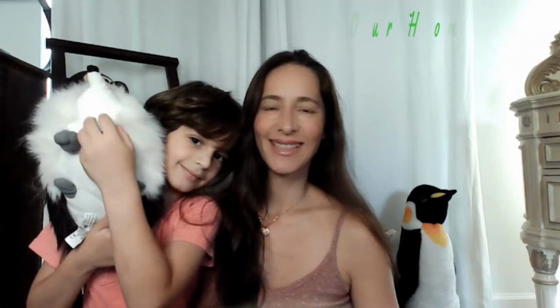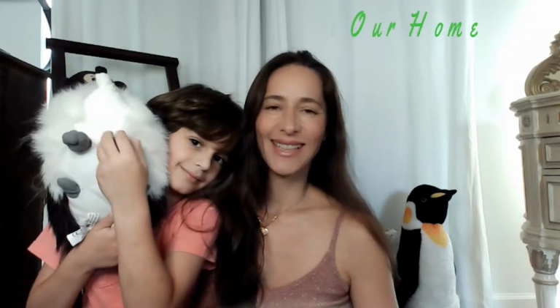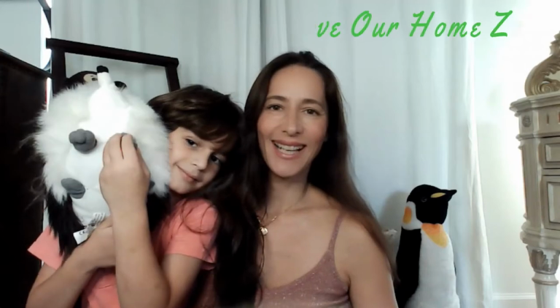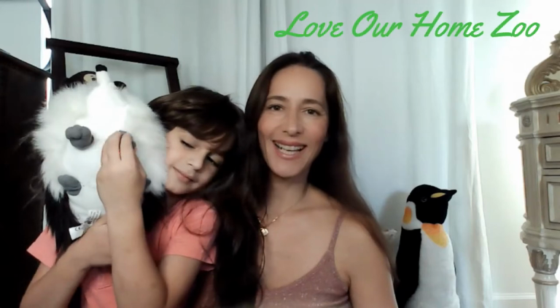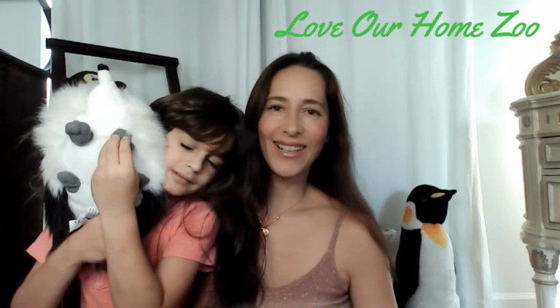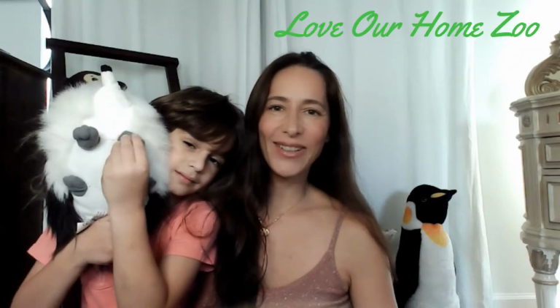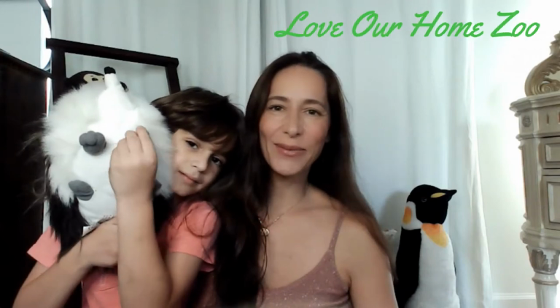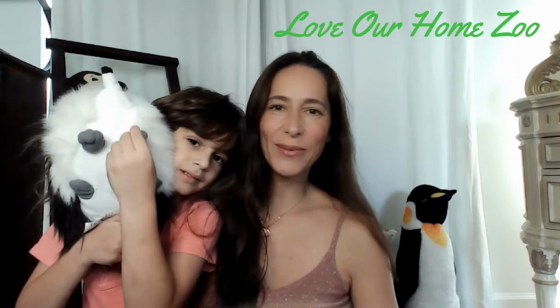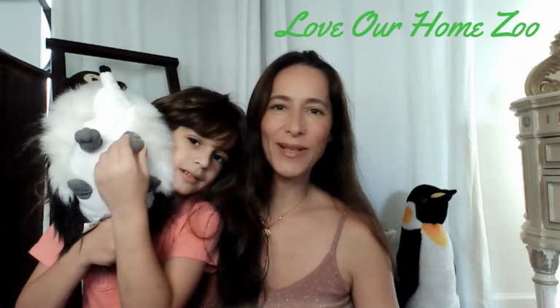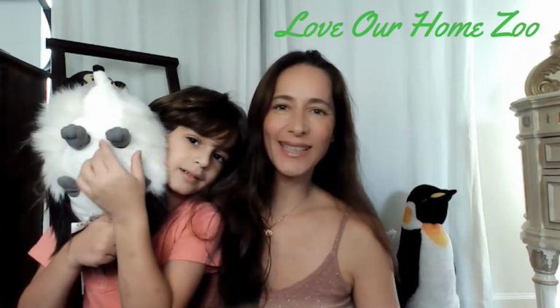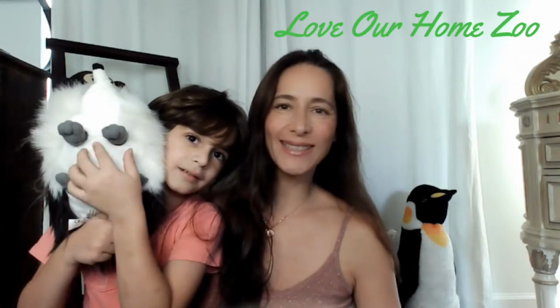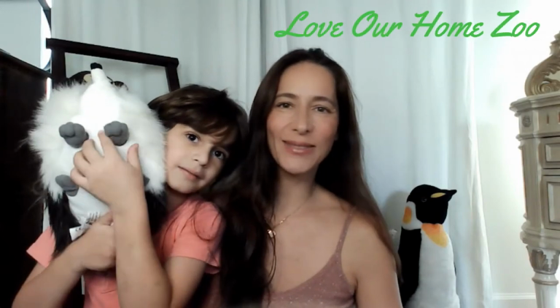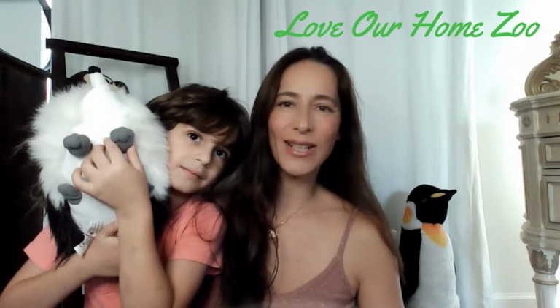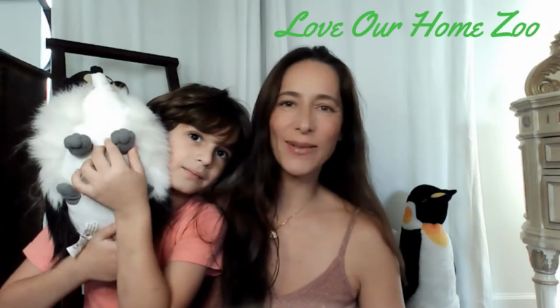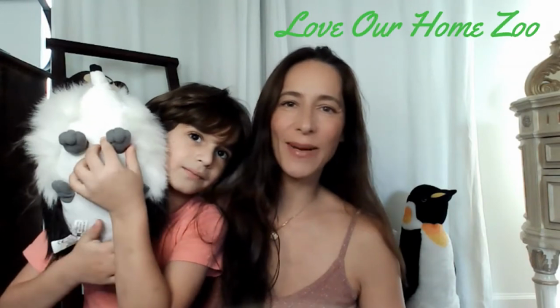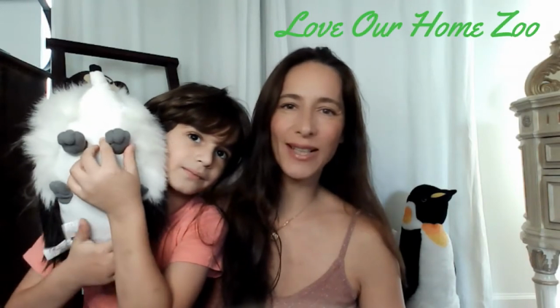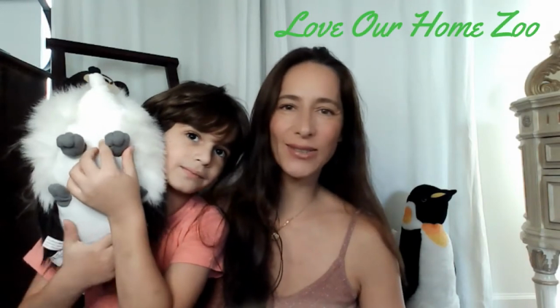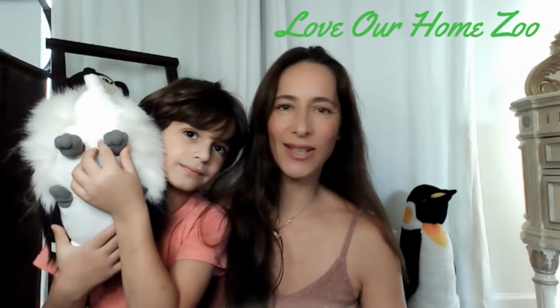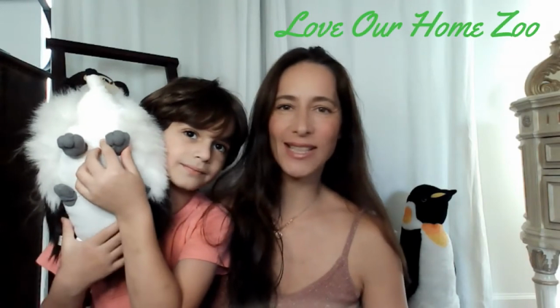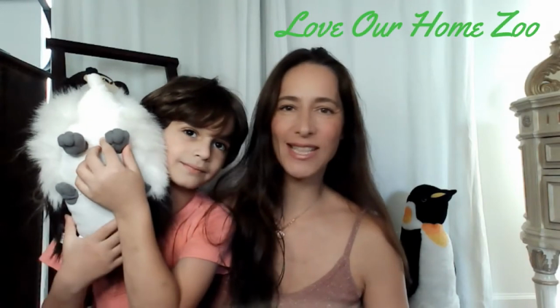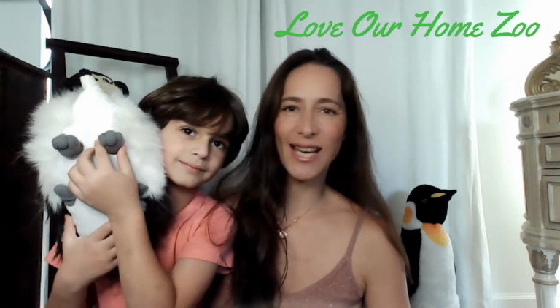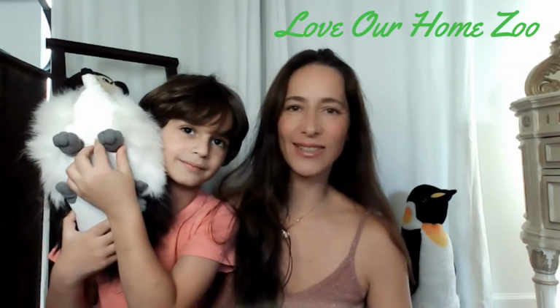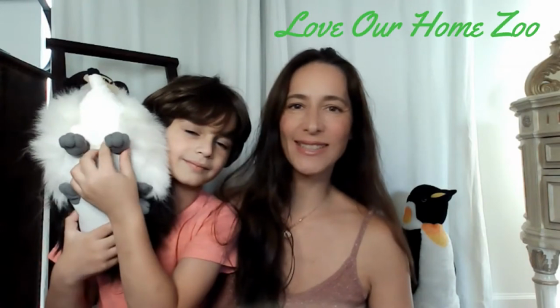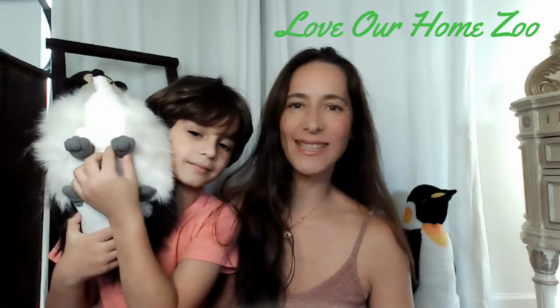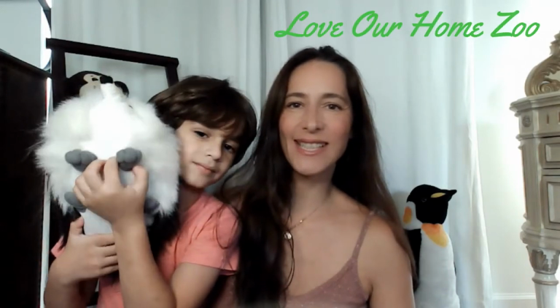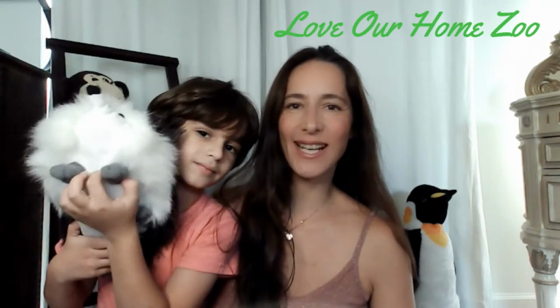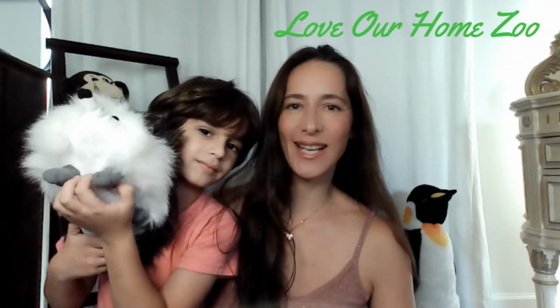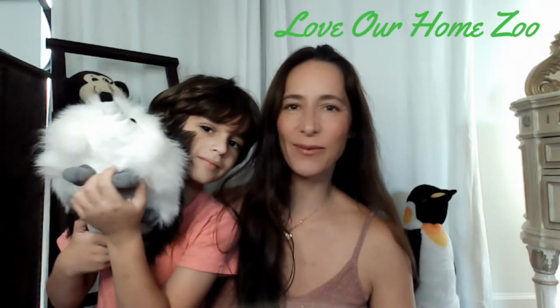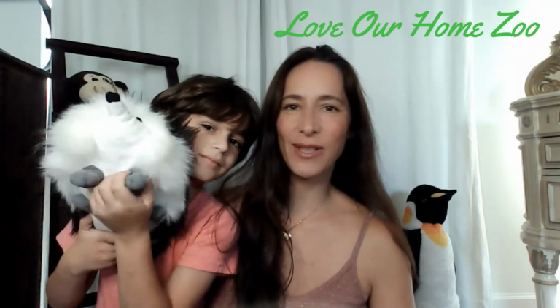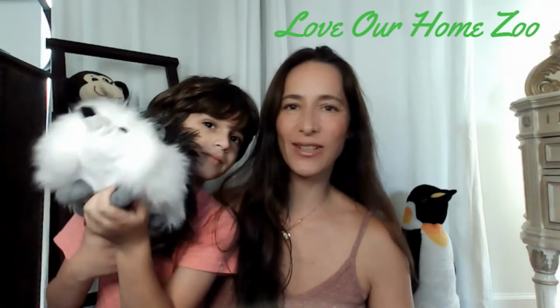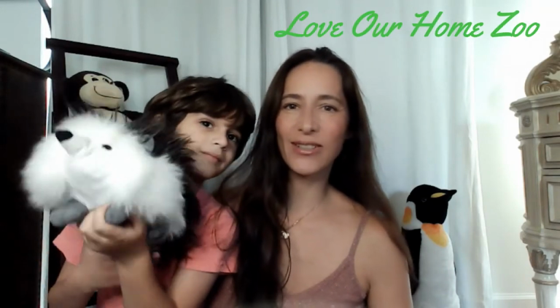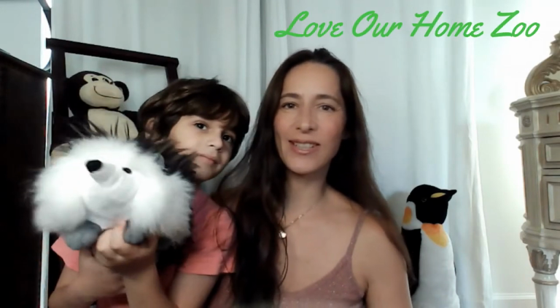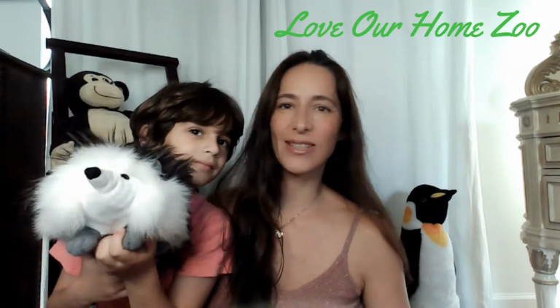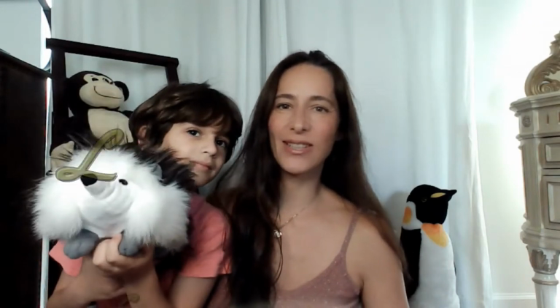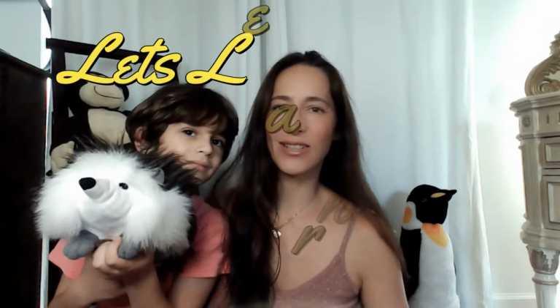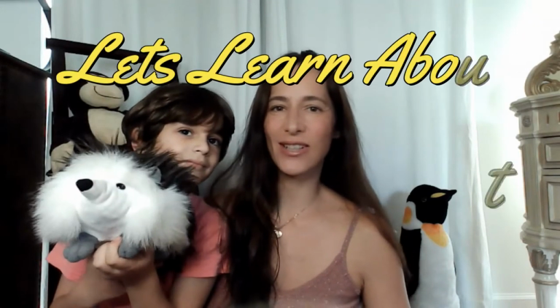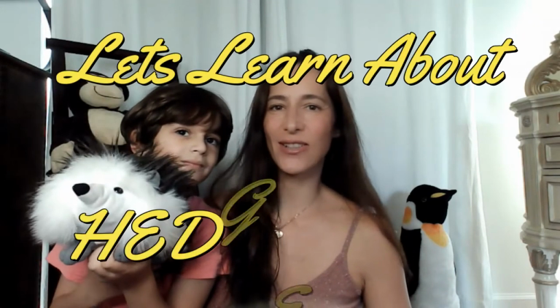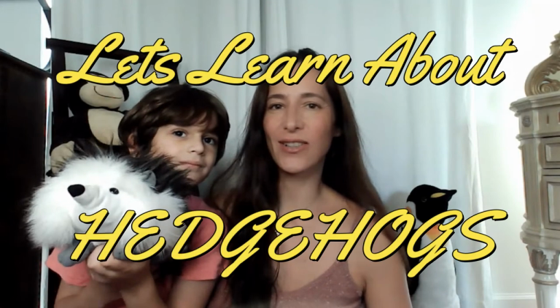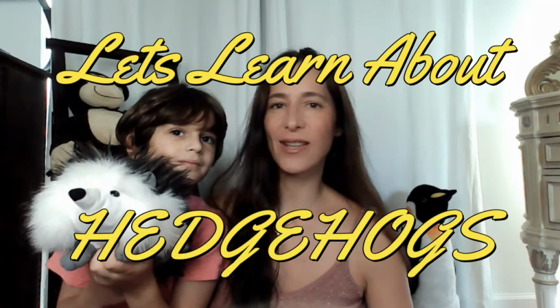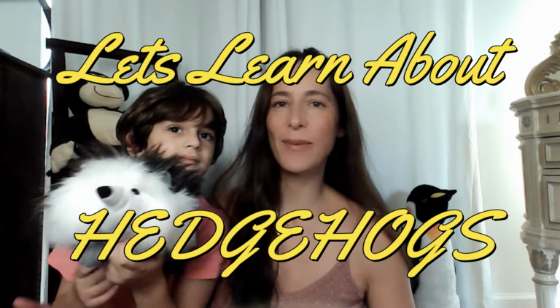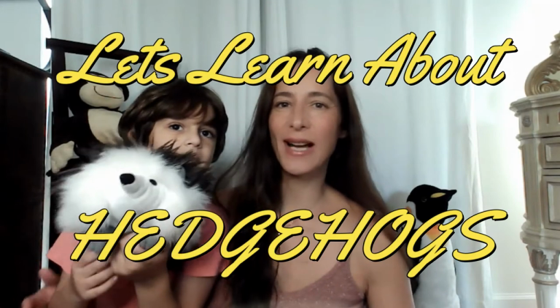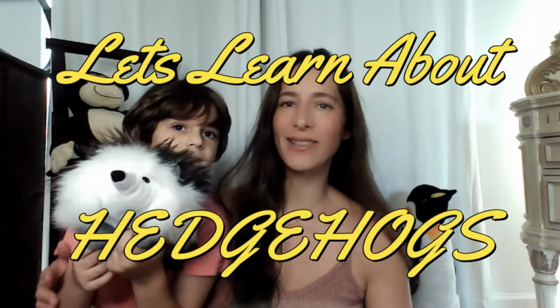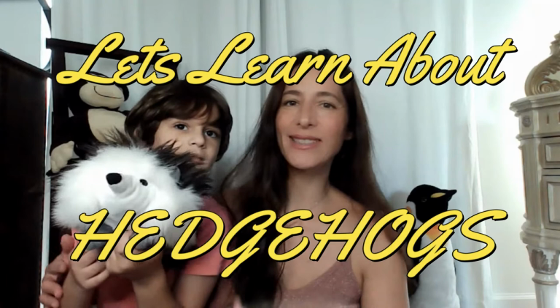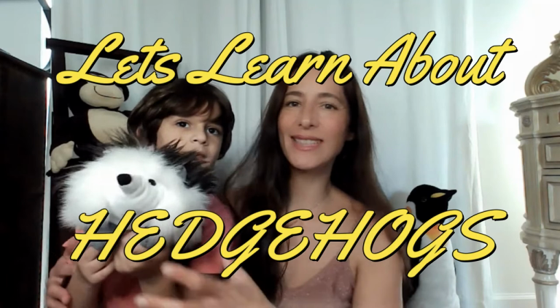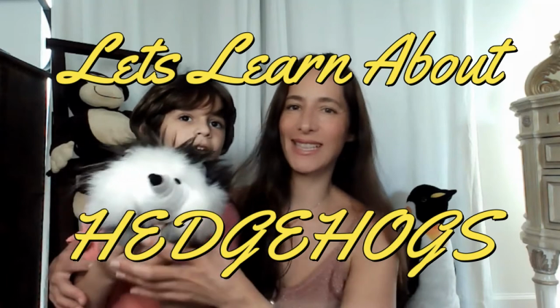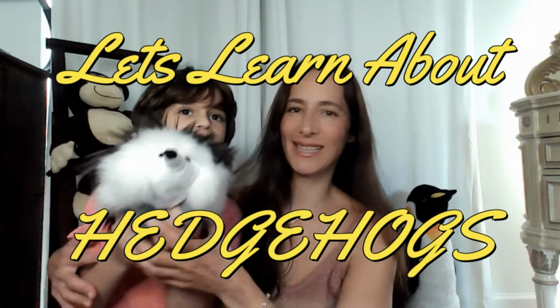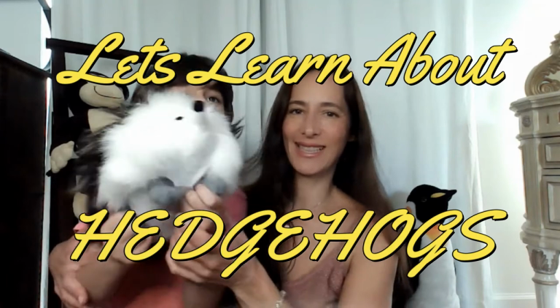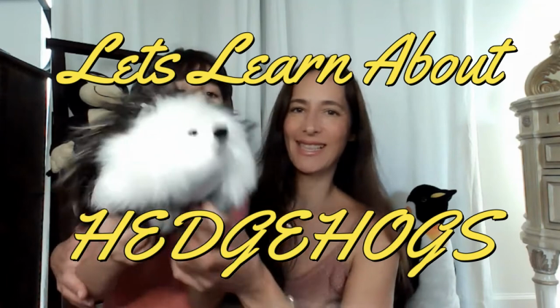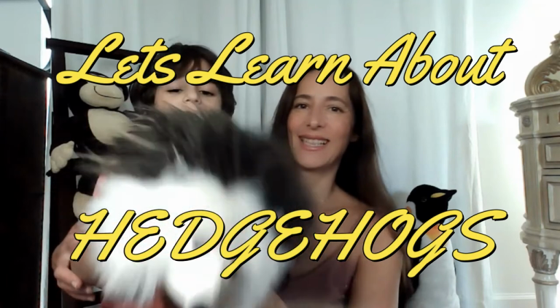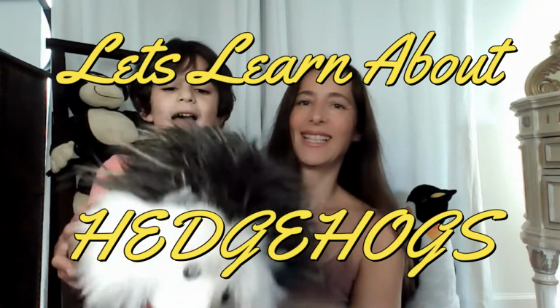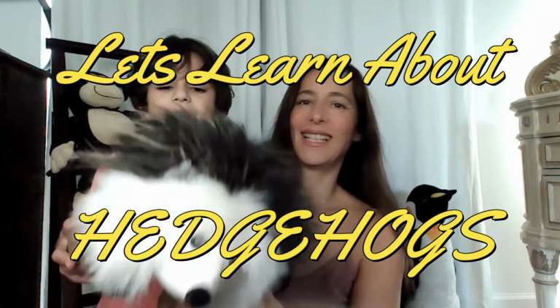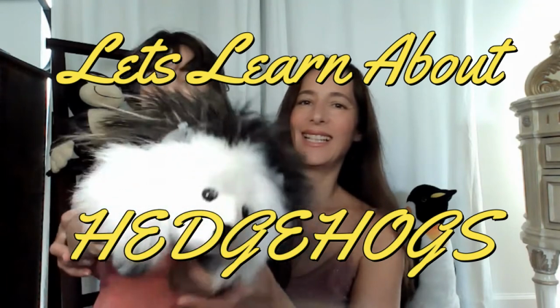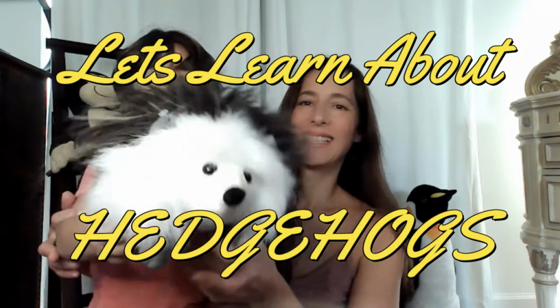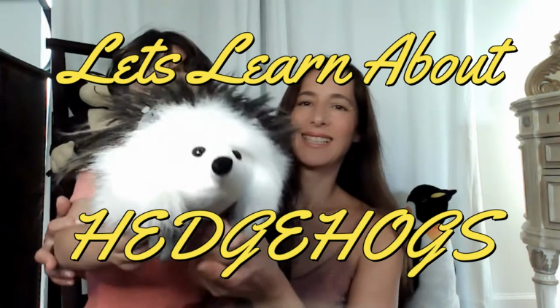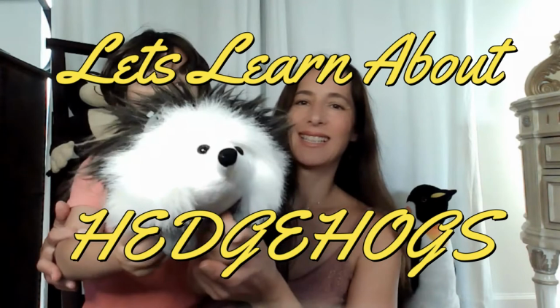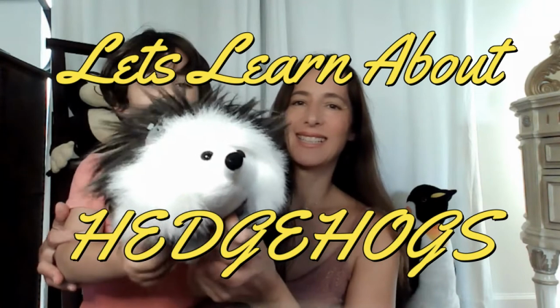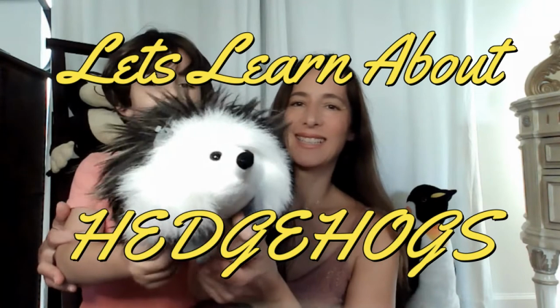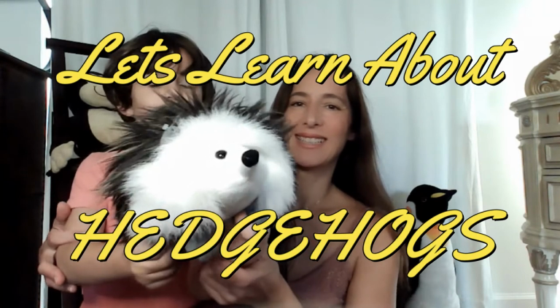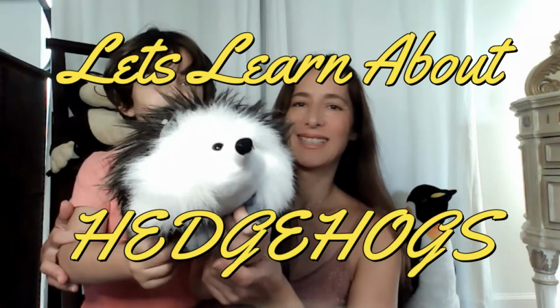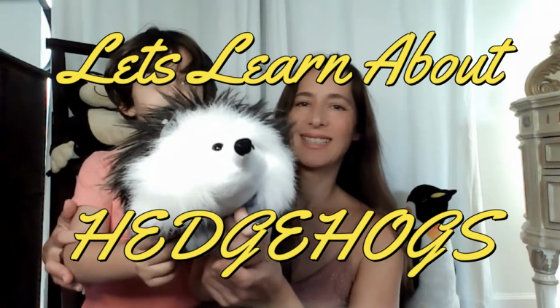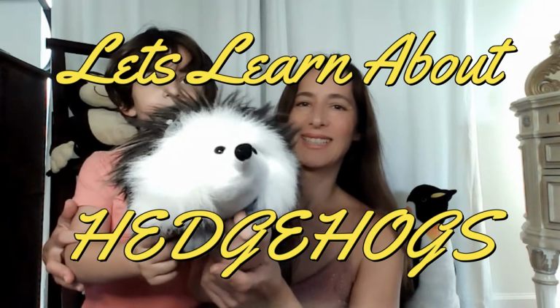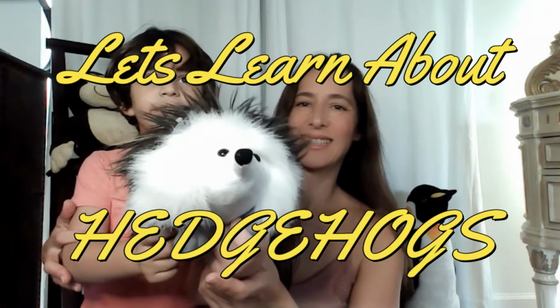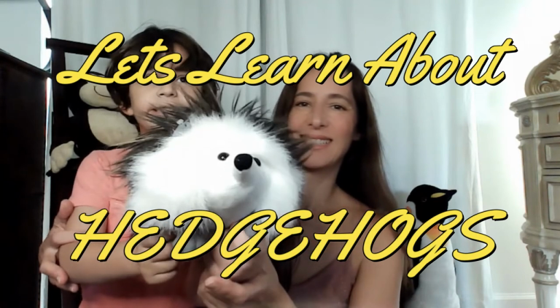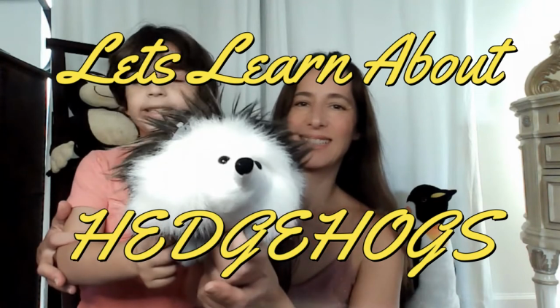Hello everyone, welcome back to our channel. Today we are going to learn all about hedgehogs!